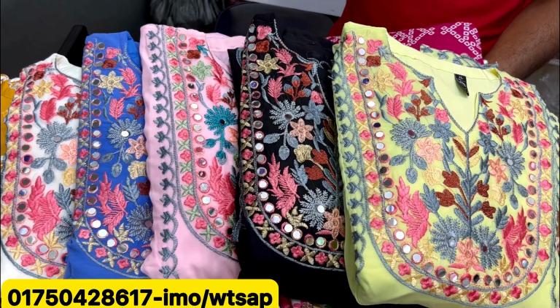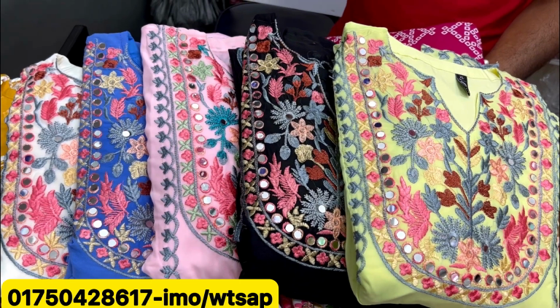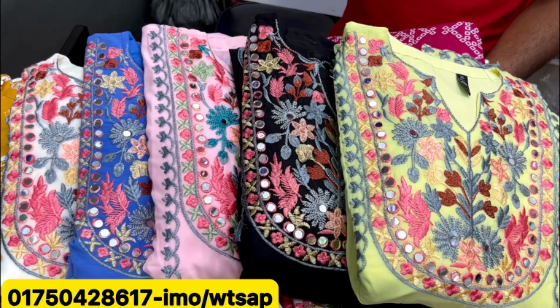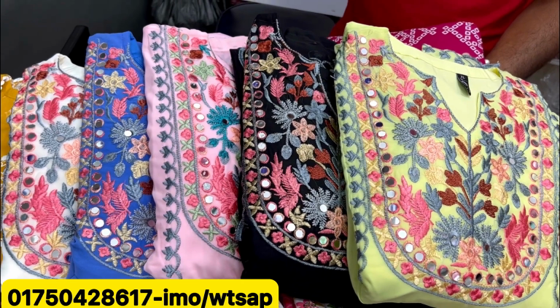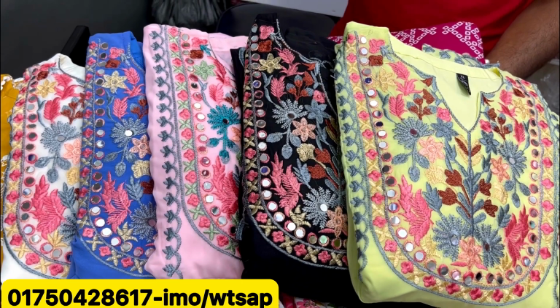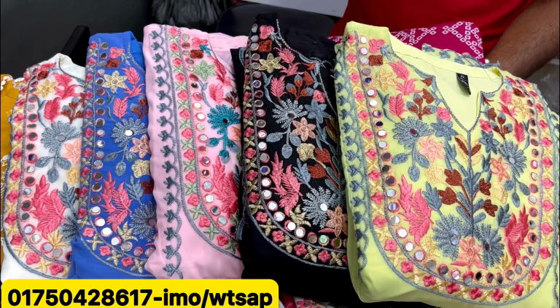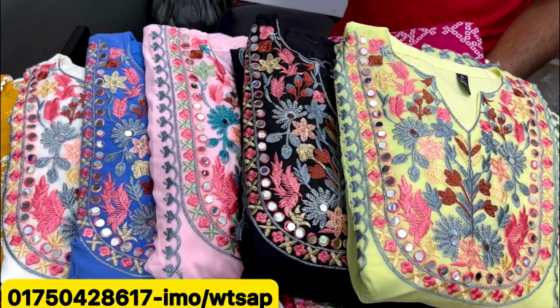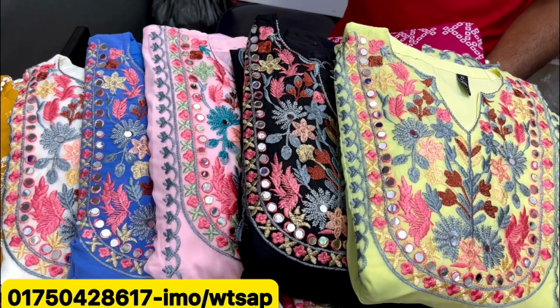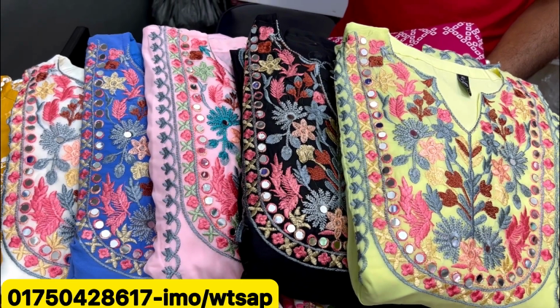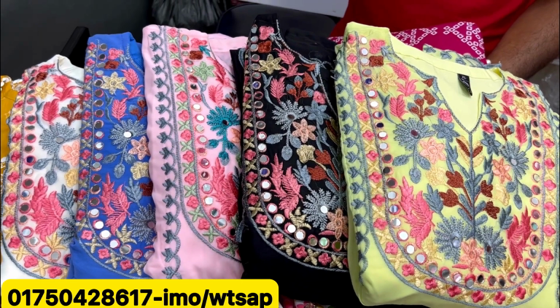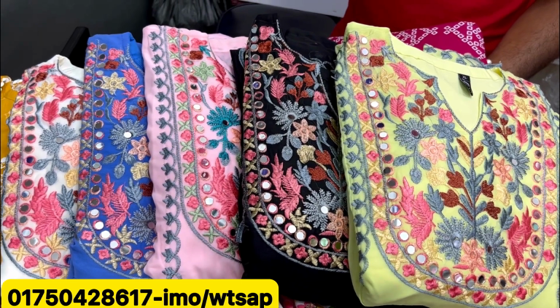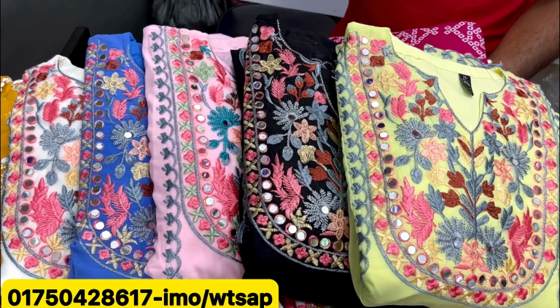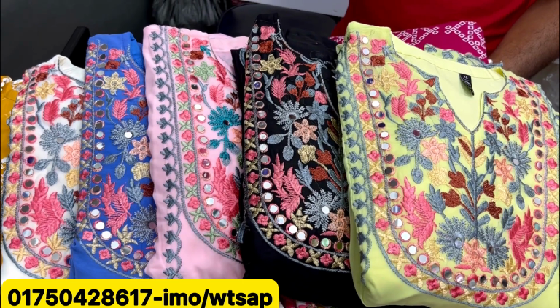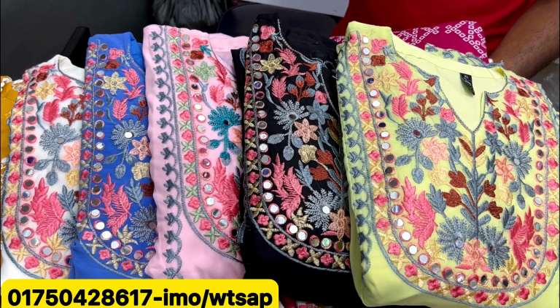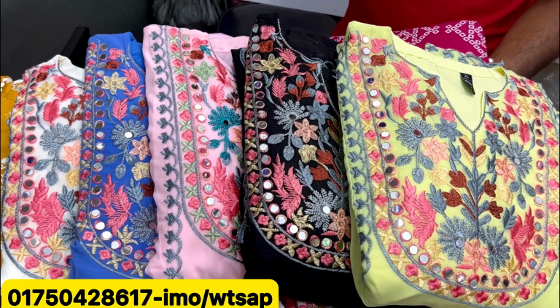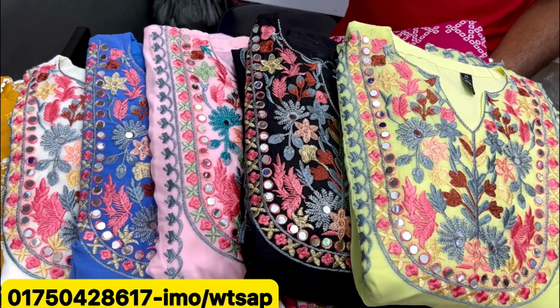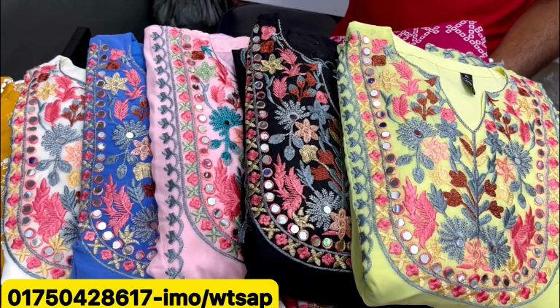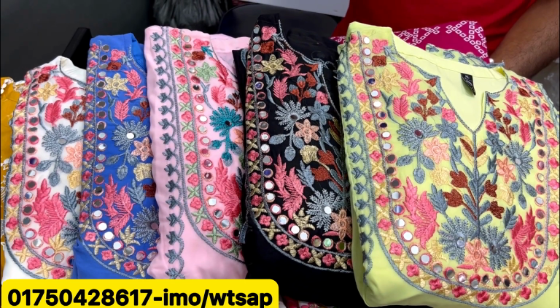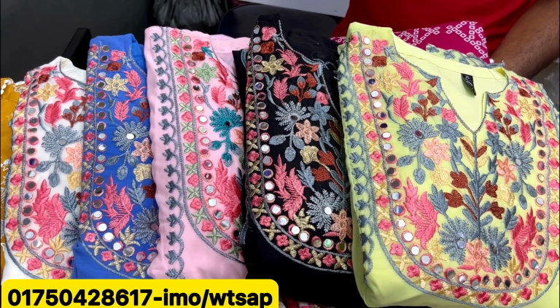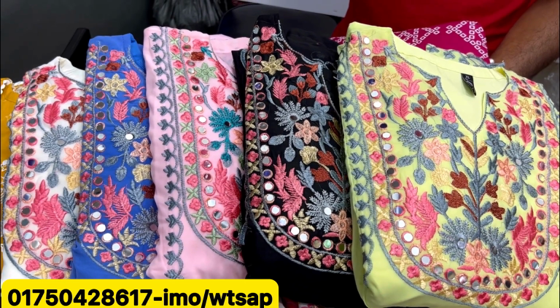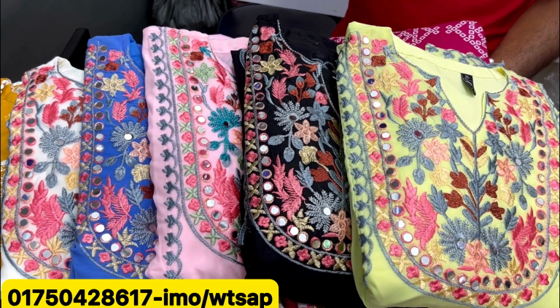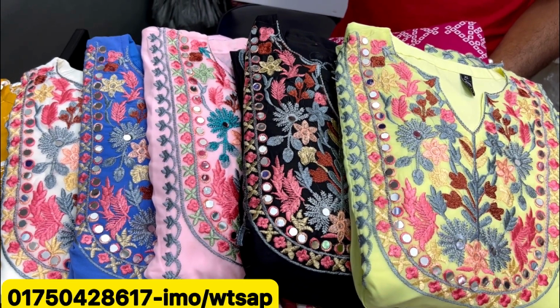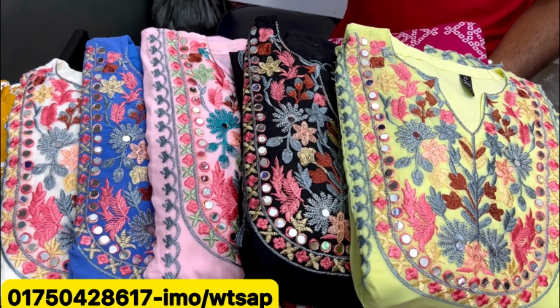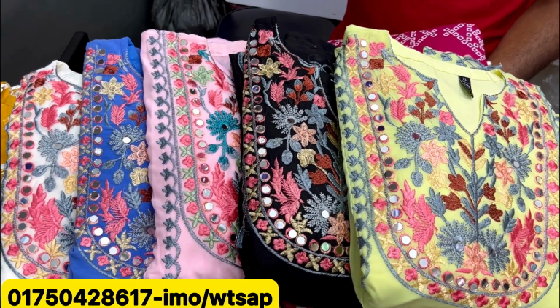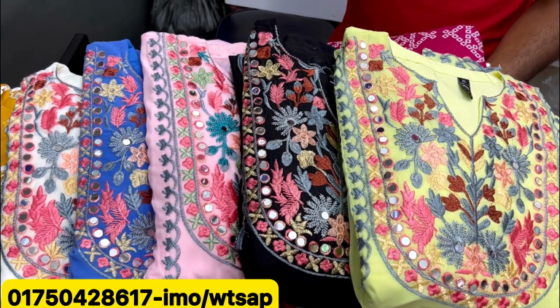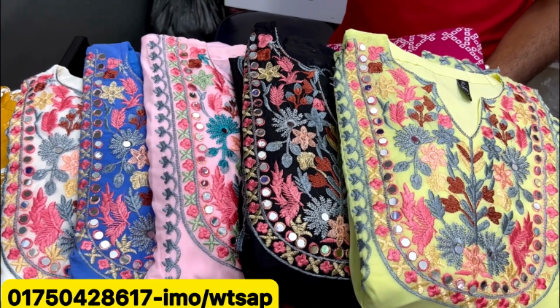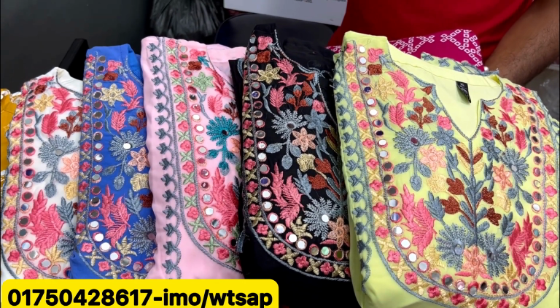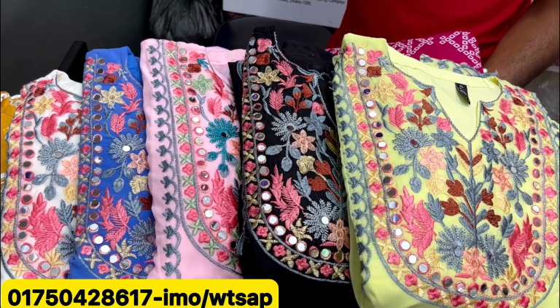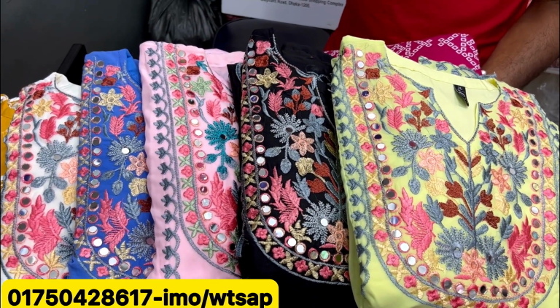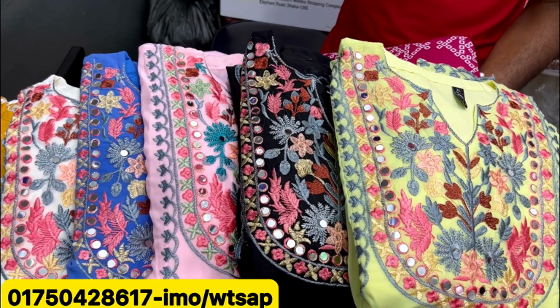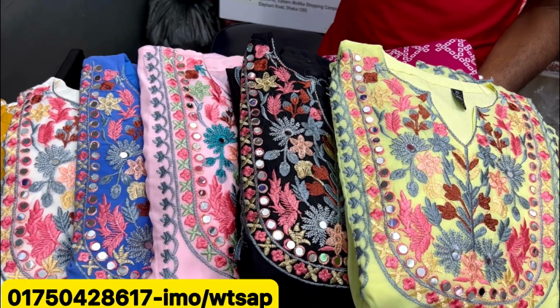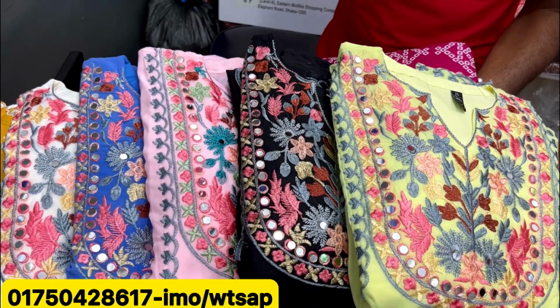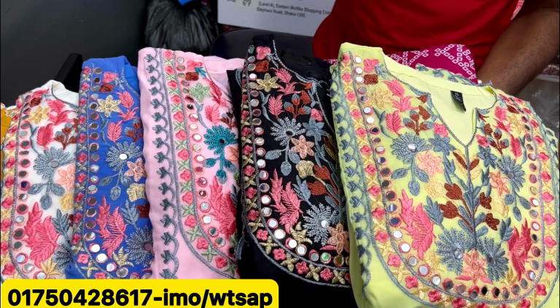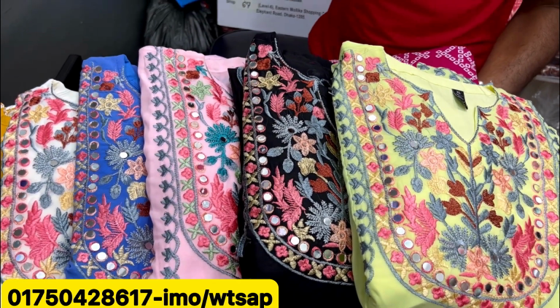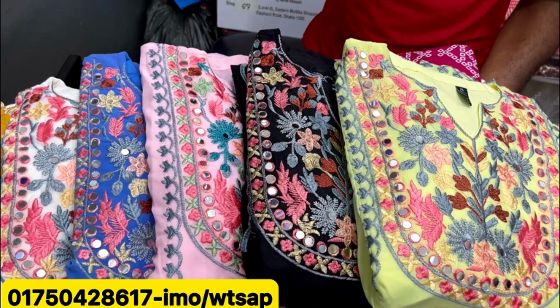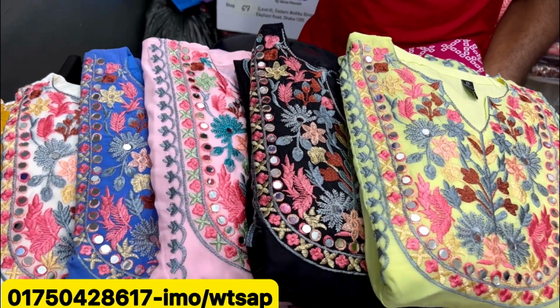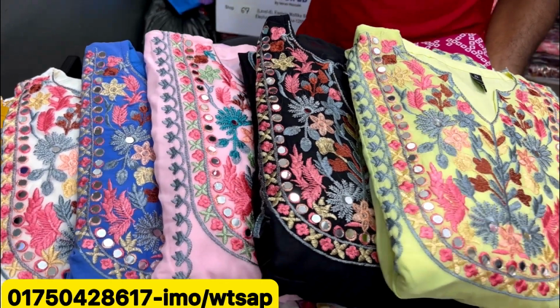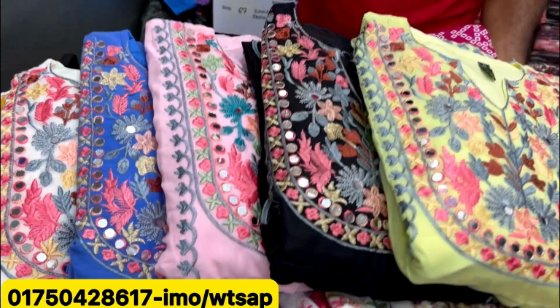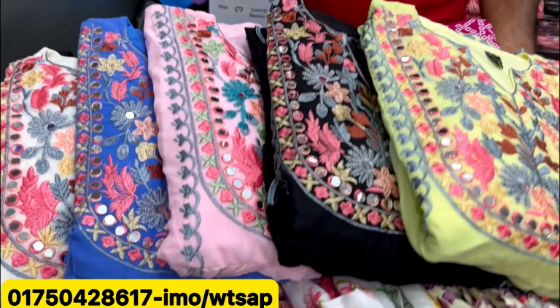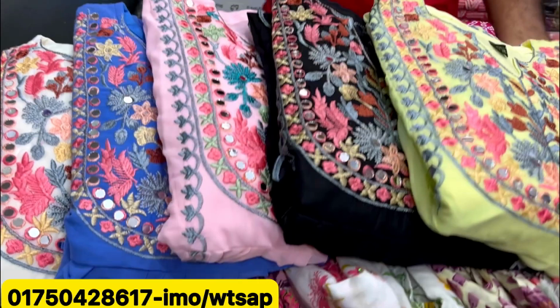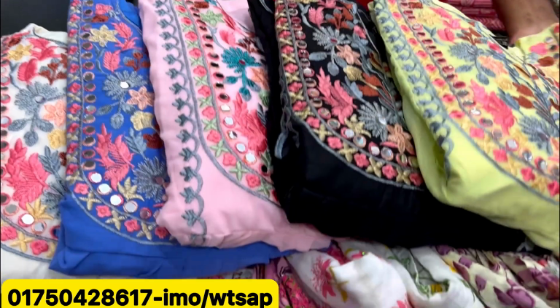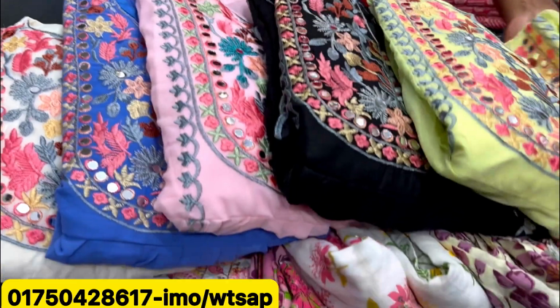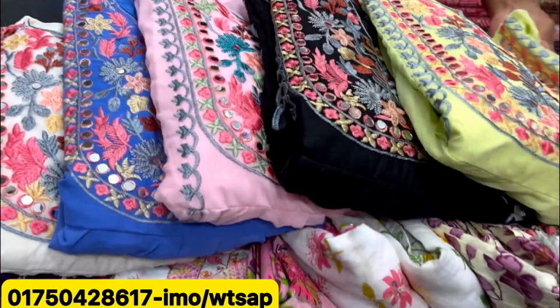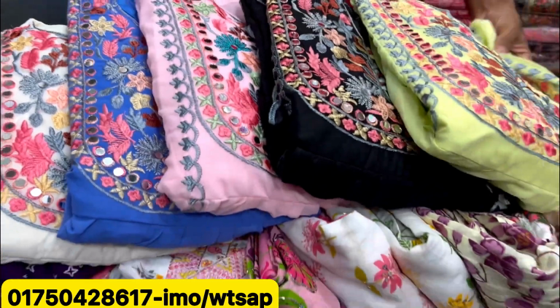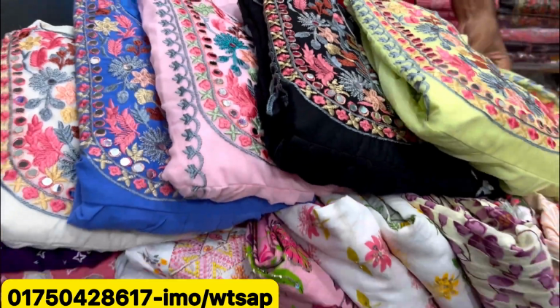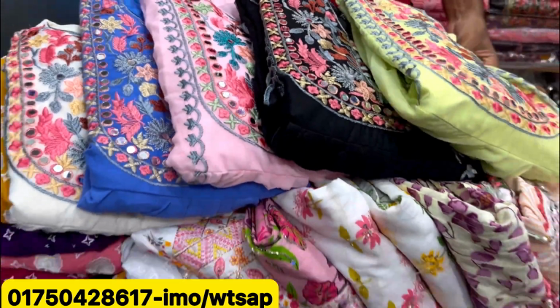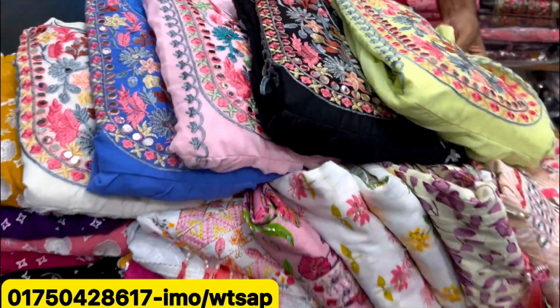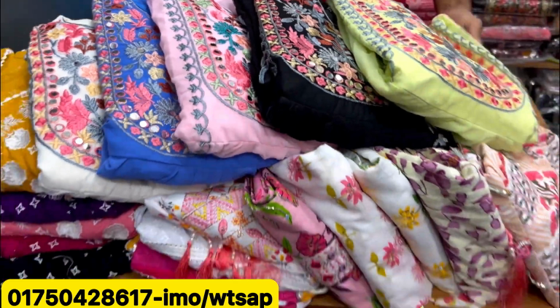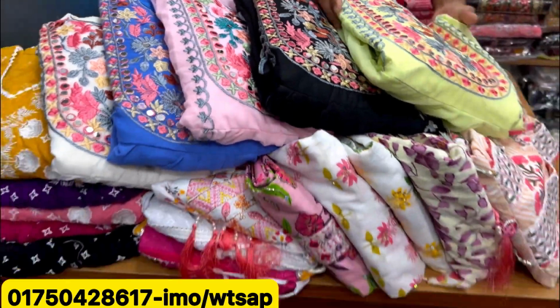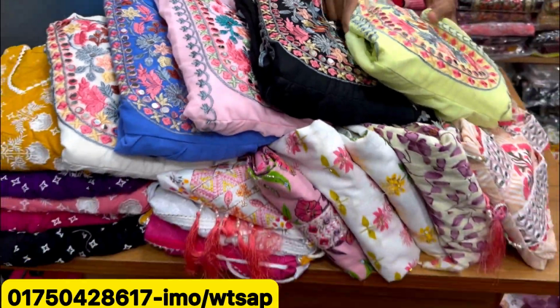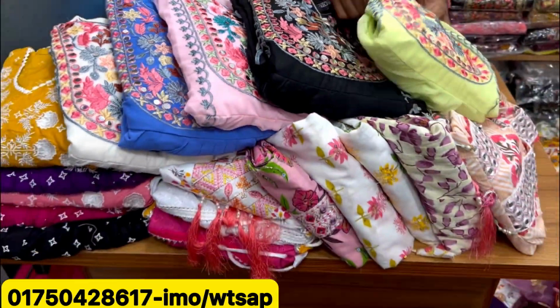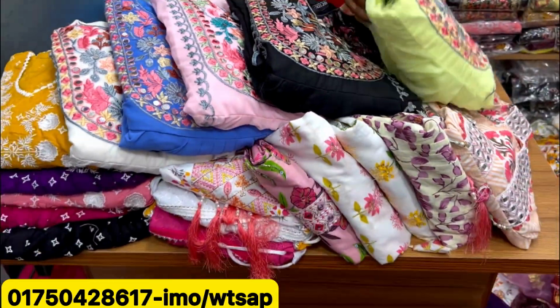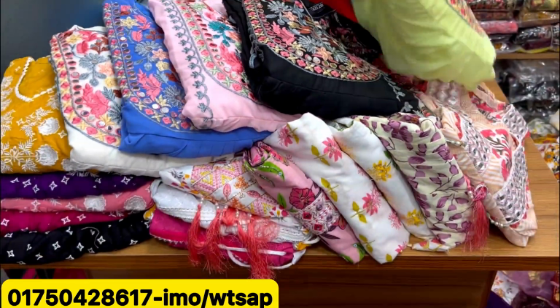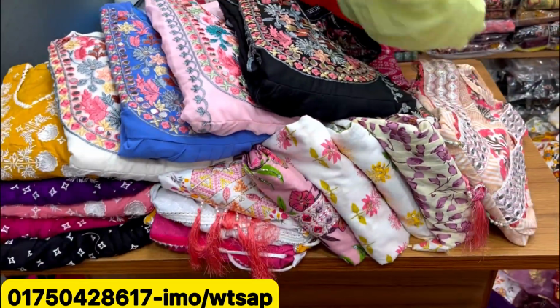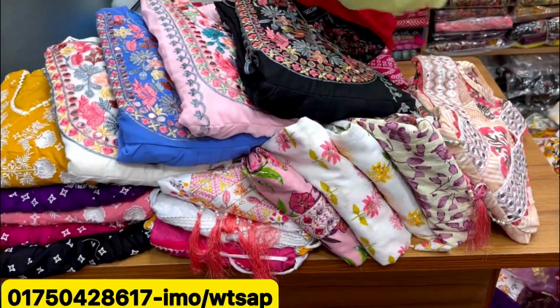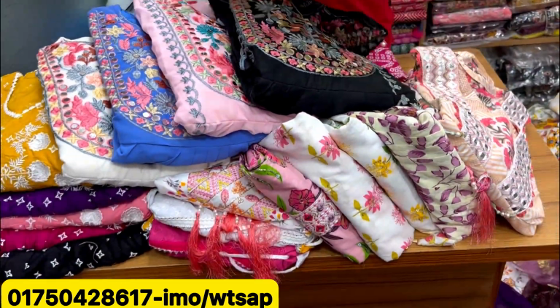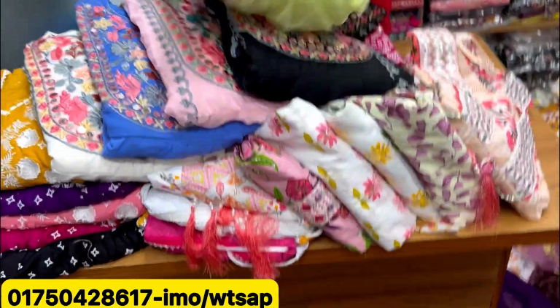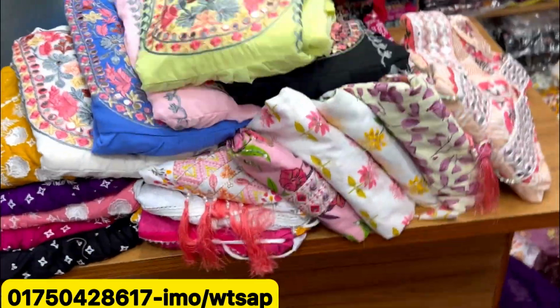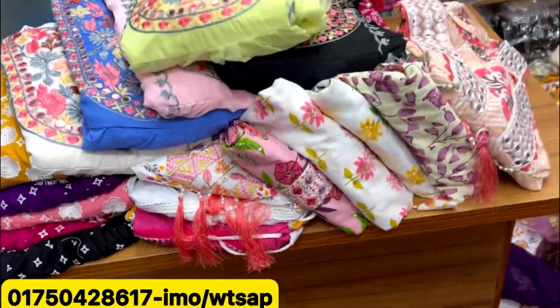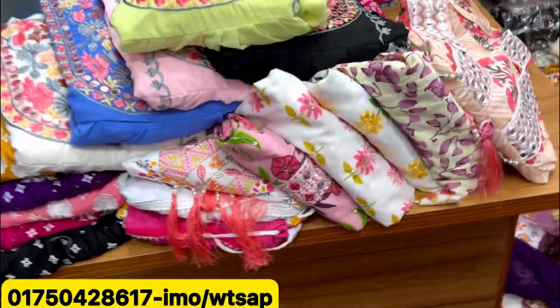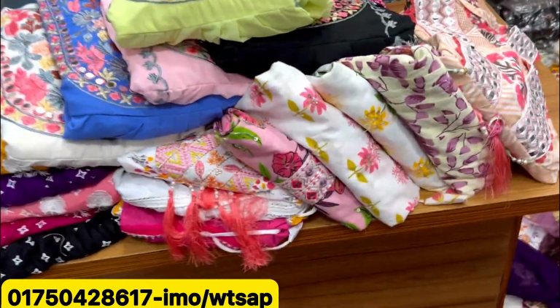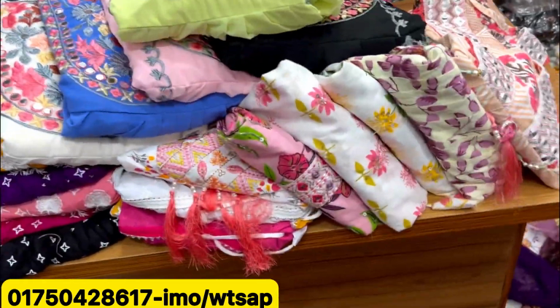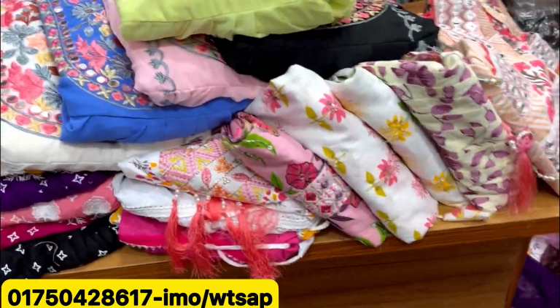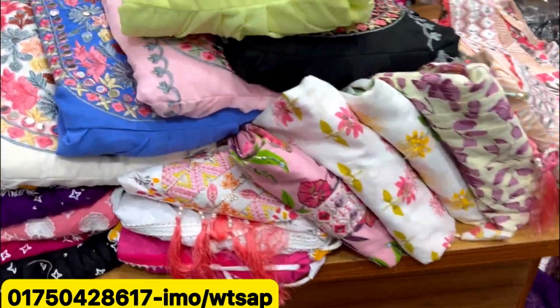Welcome back to my channel shopping guide. This is for the first time of this dress.